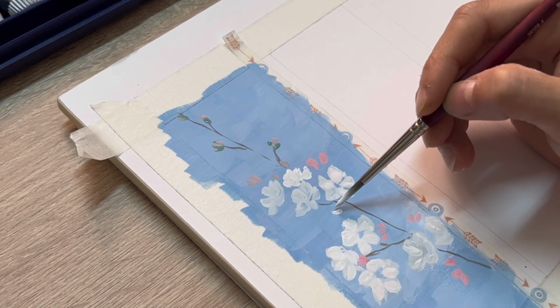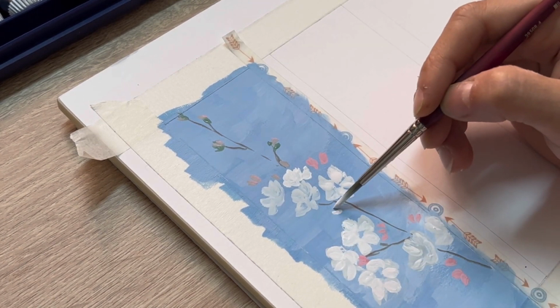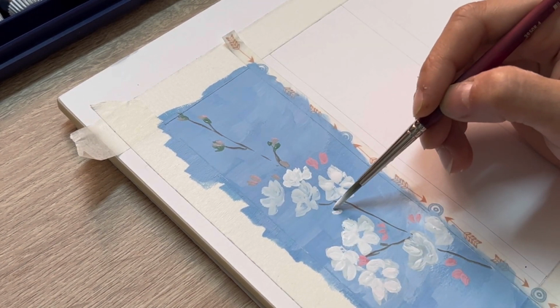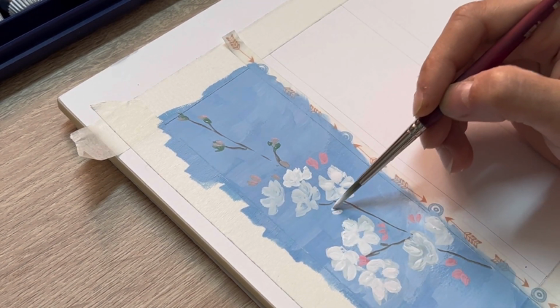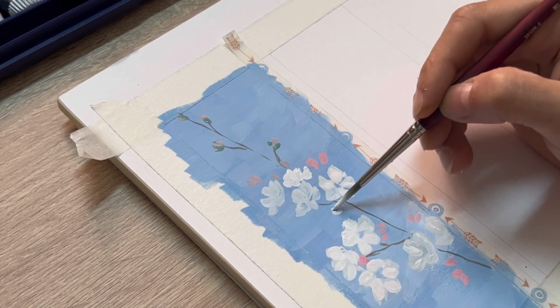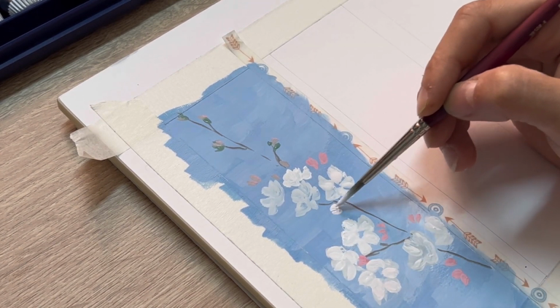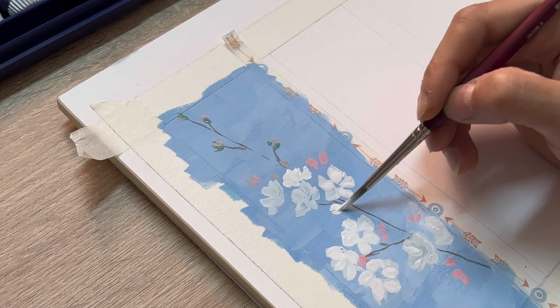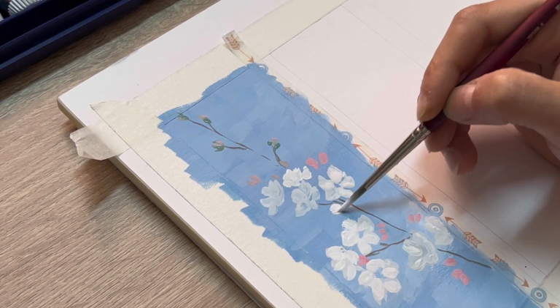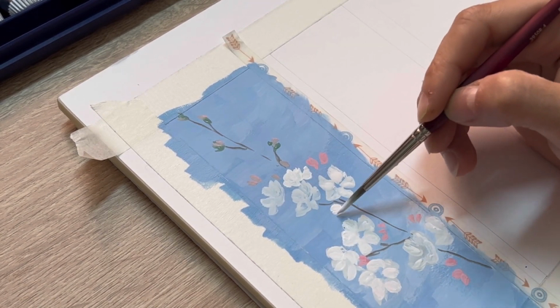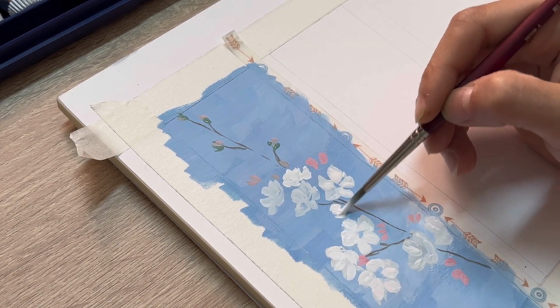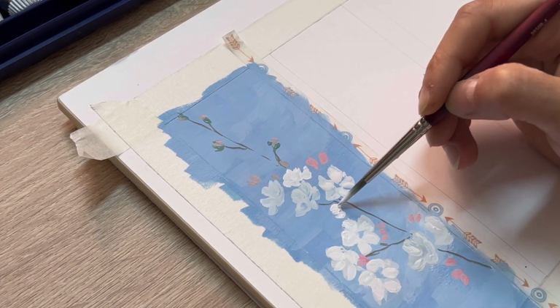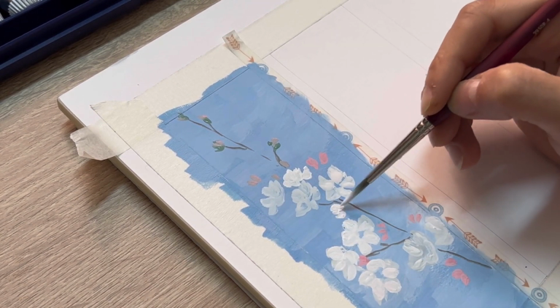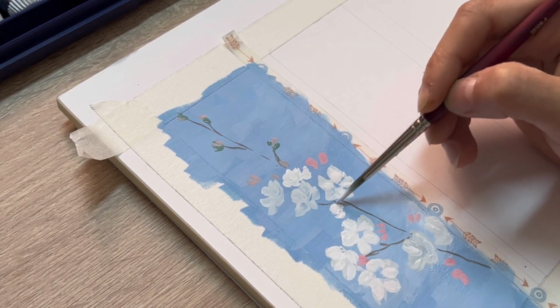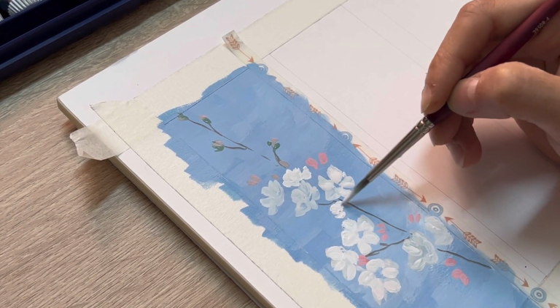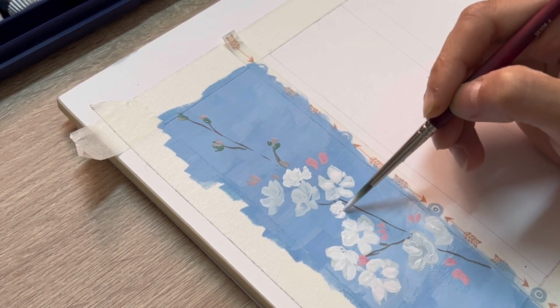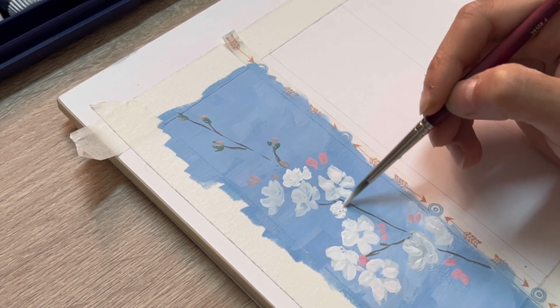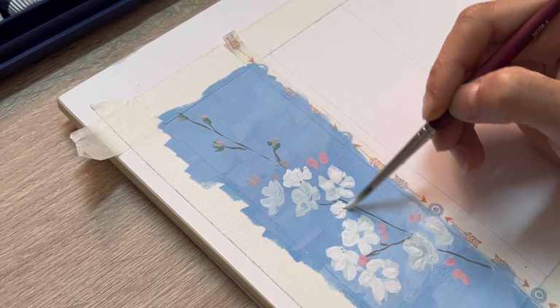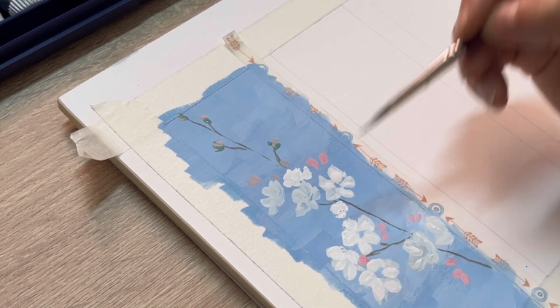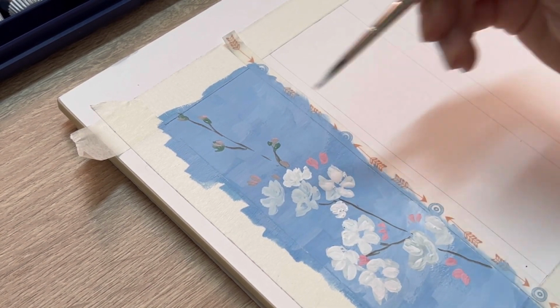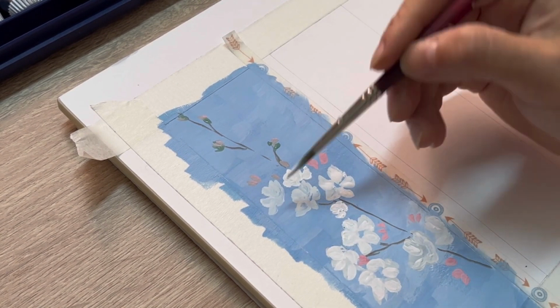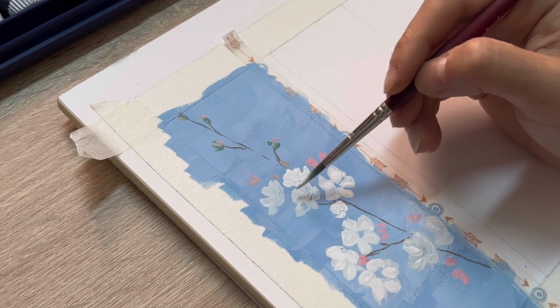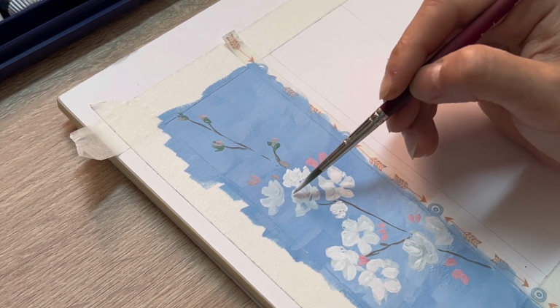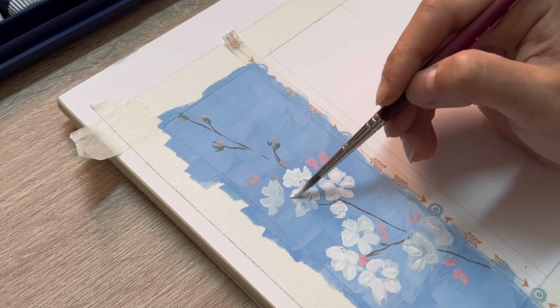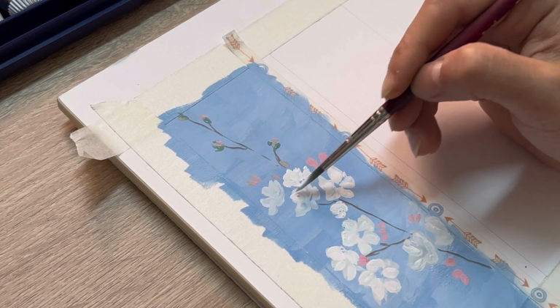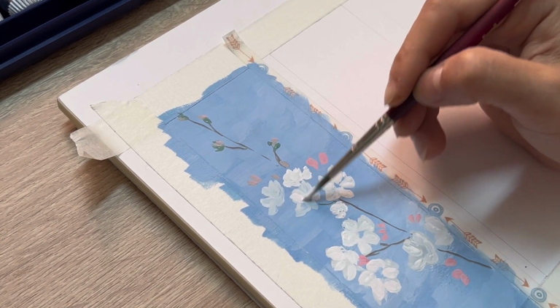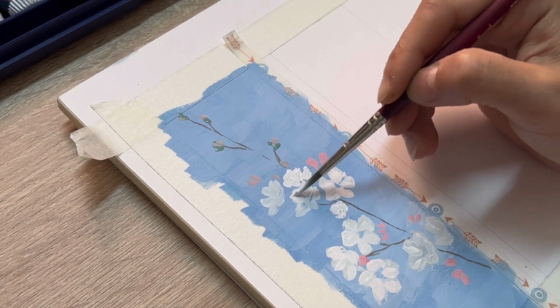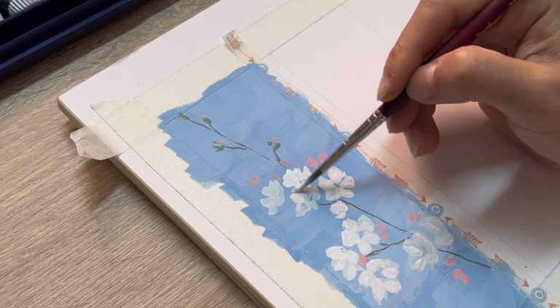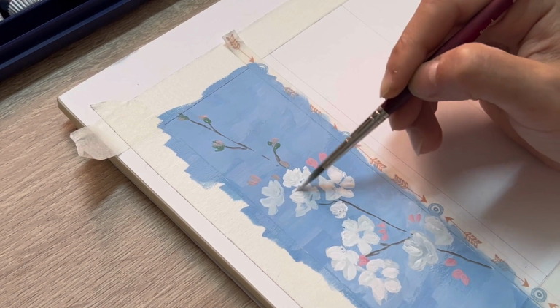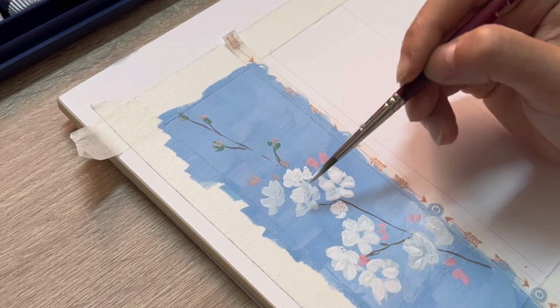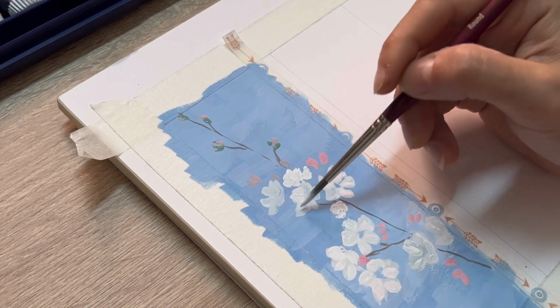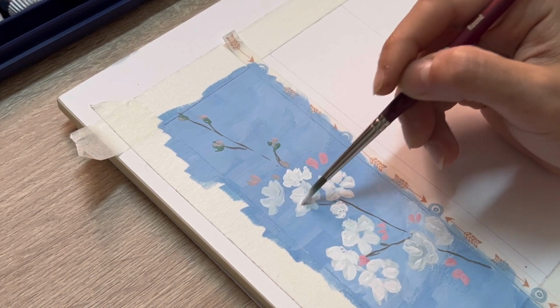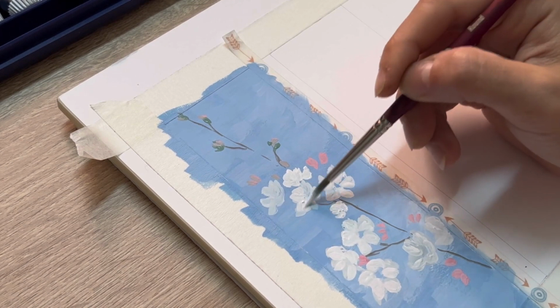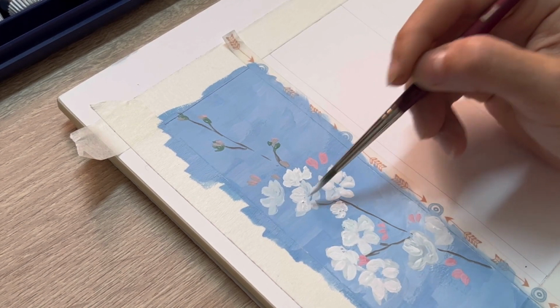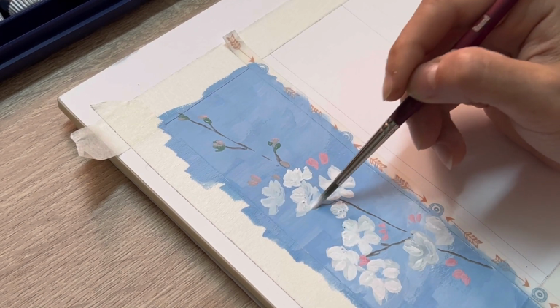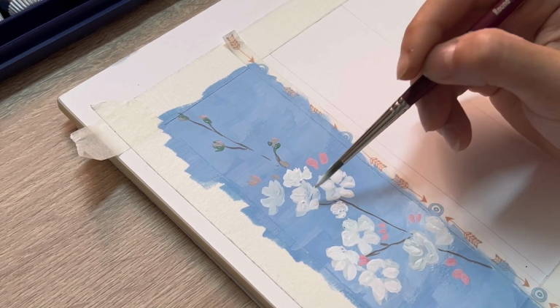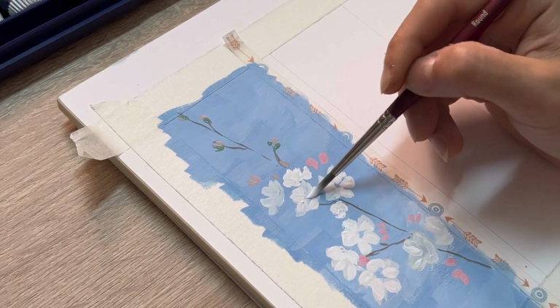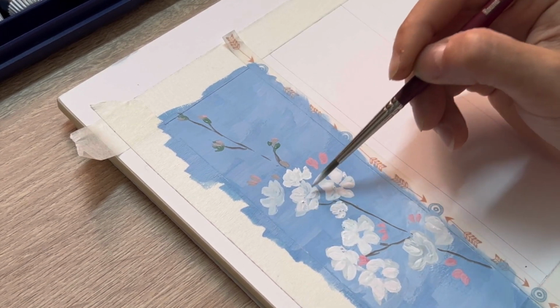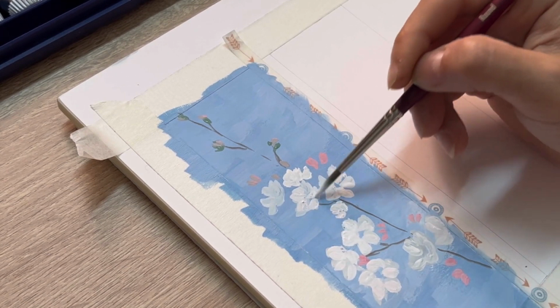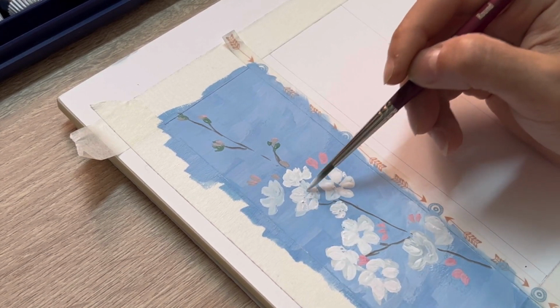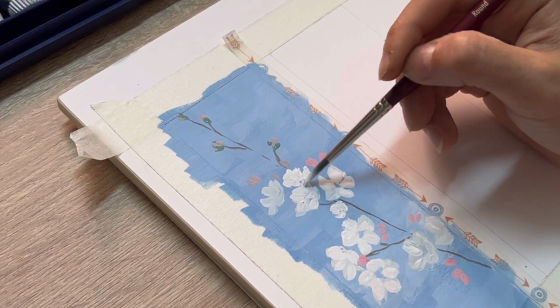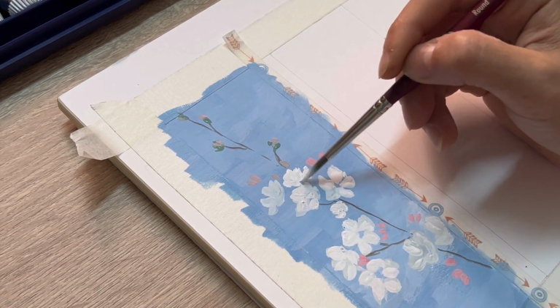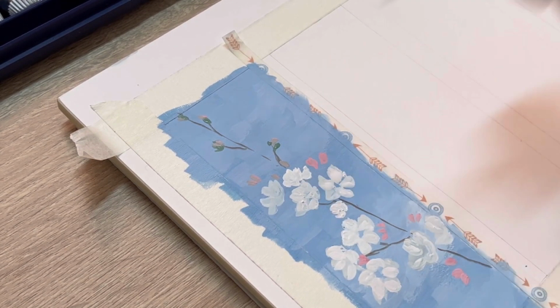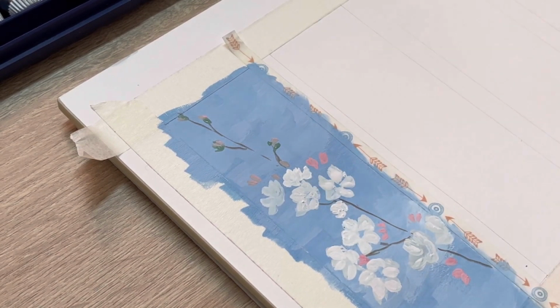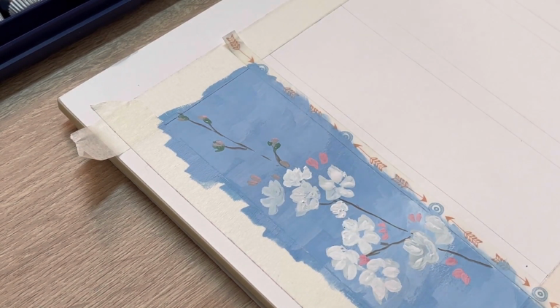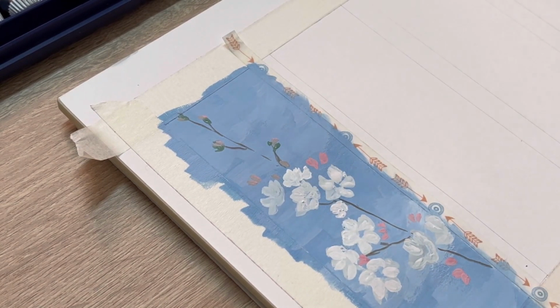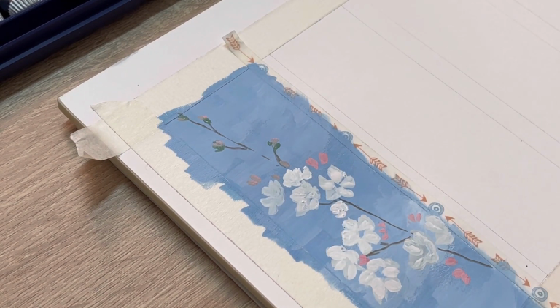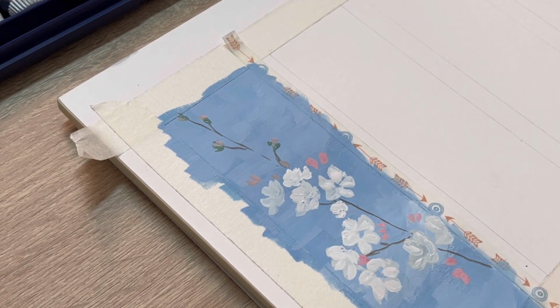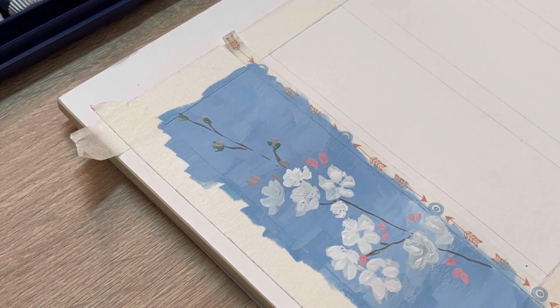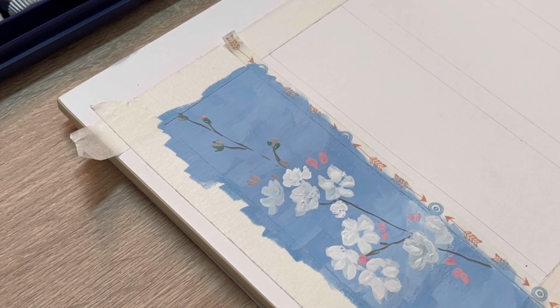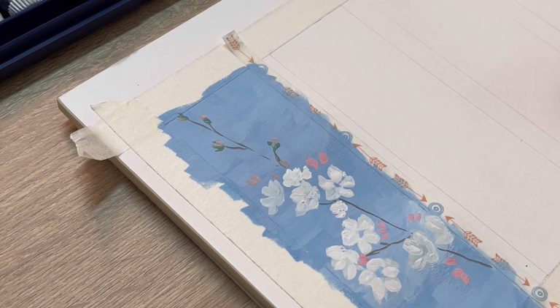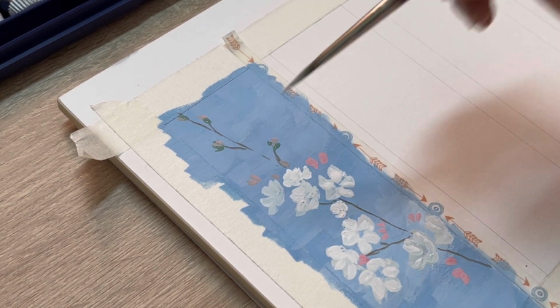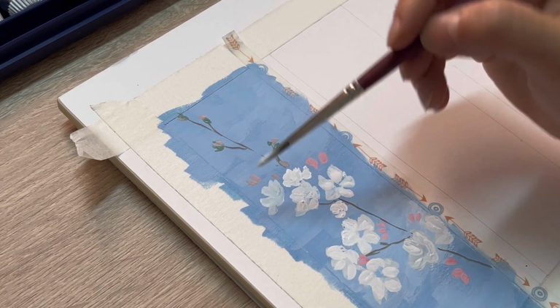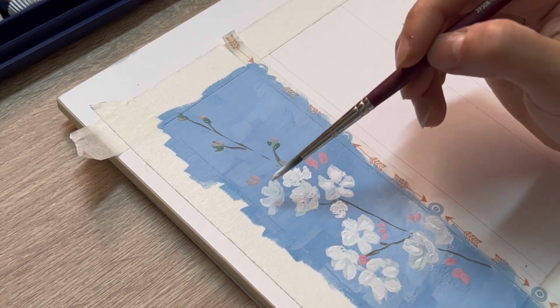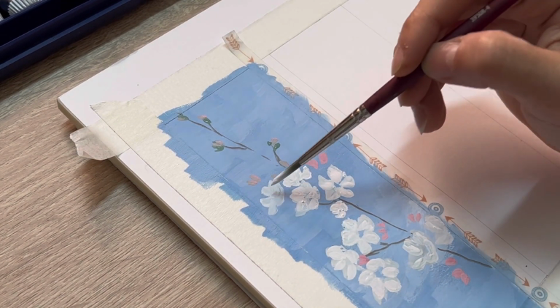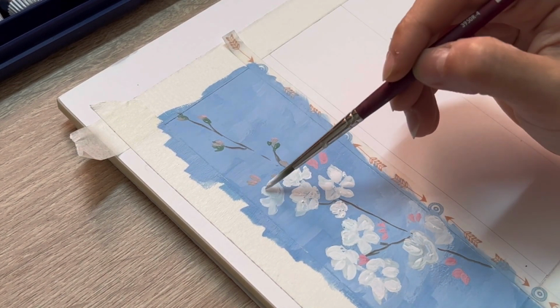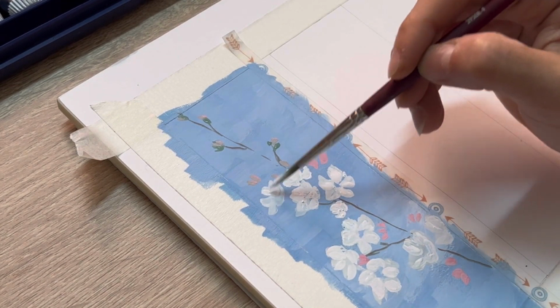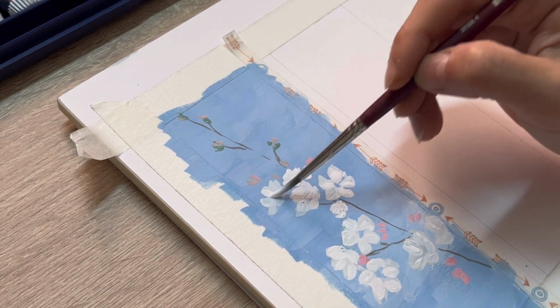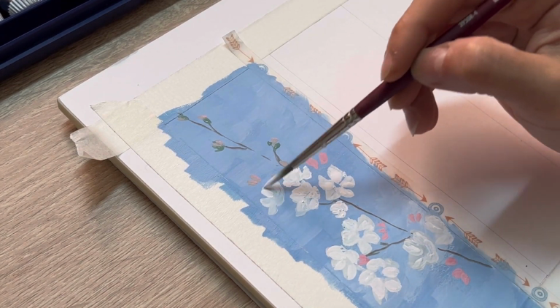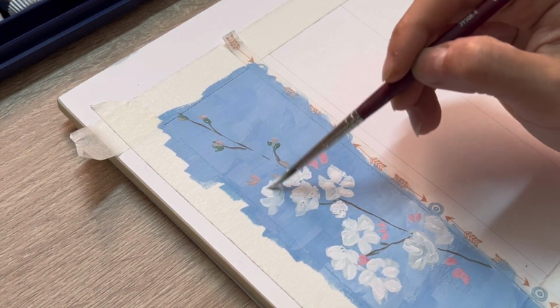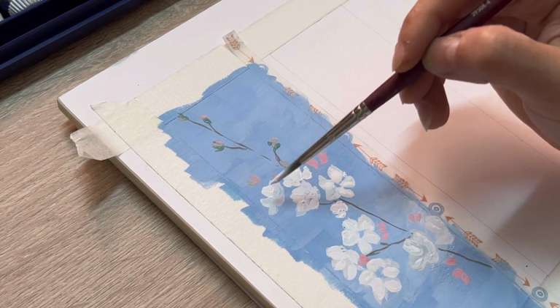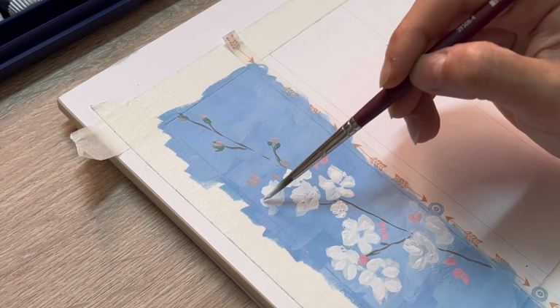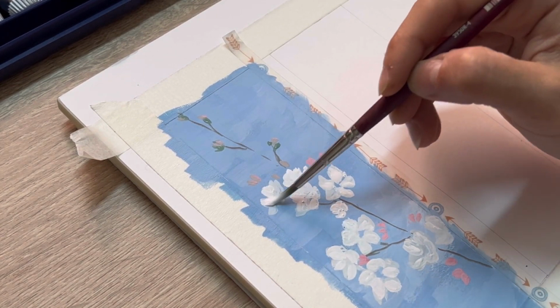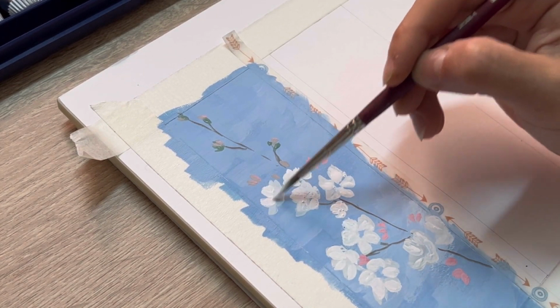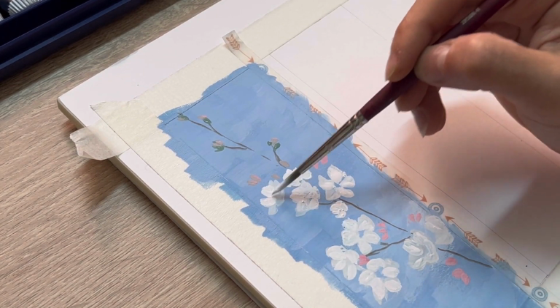Use the same color to create a little flower on the top of the tree.